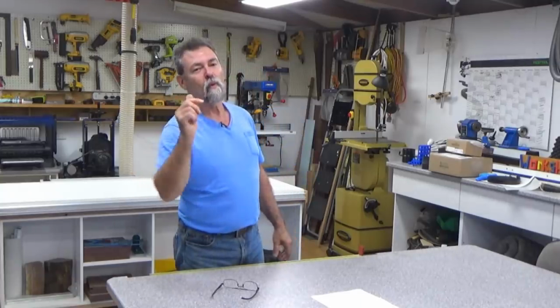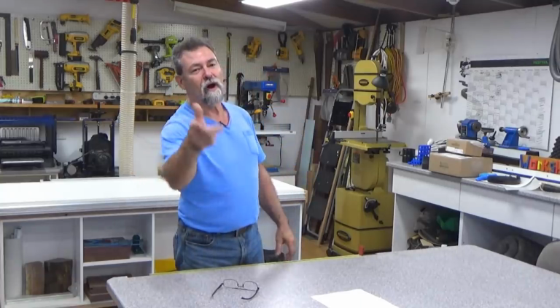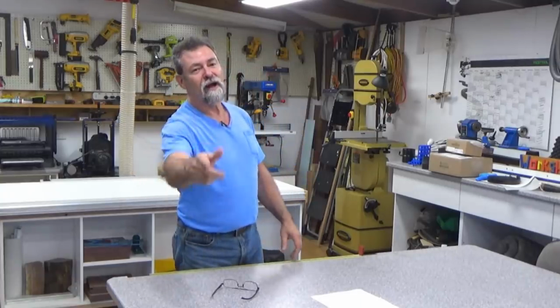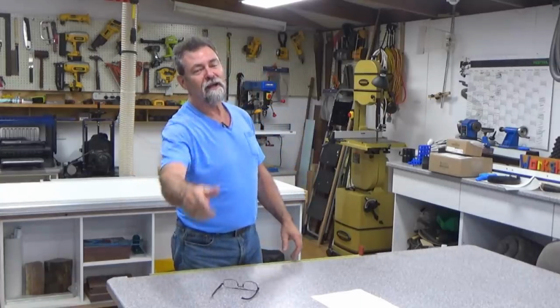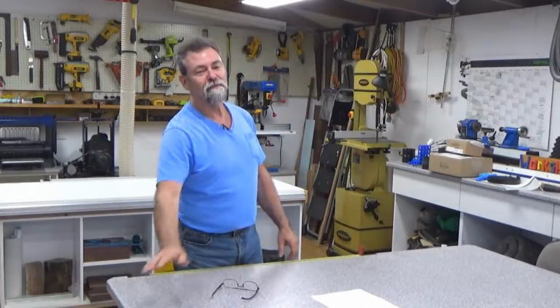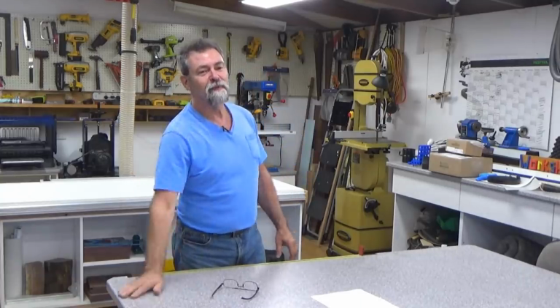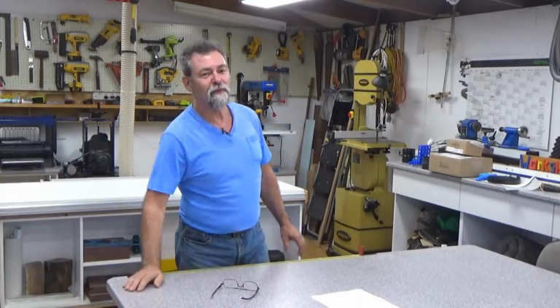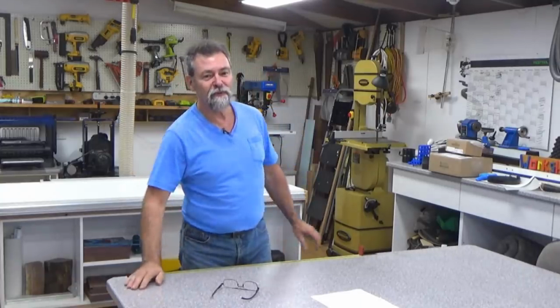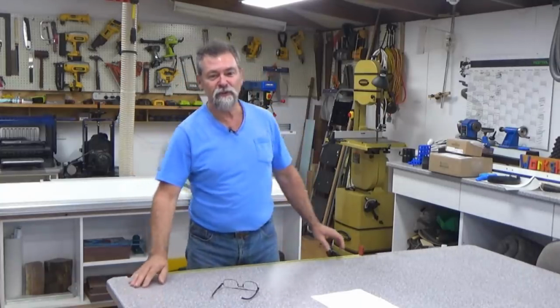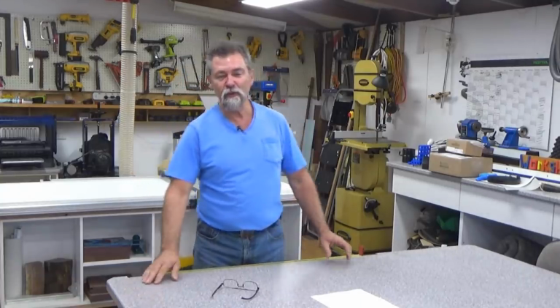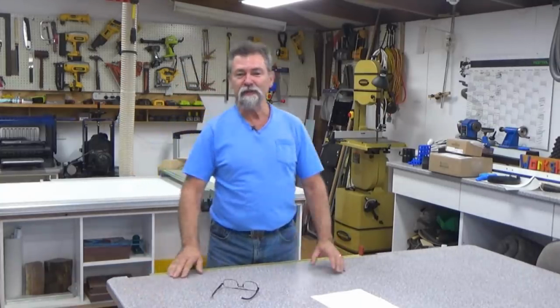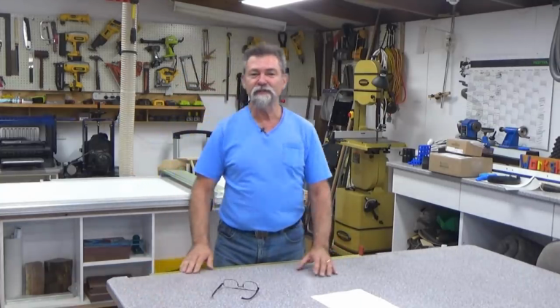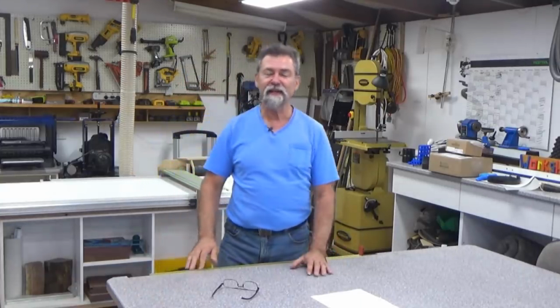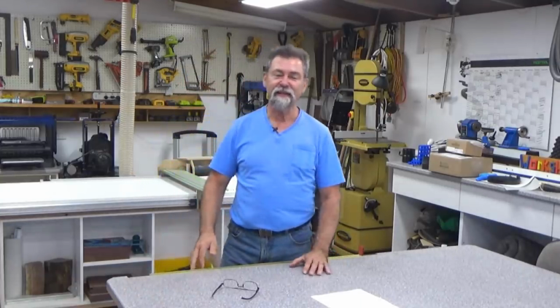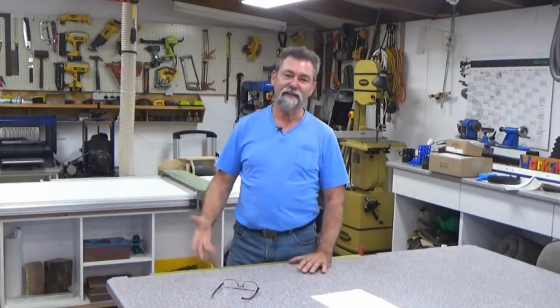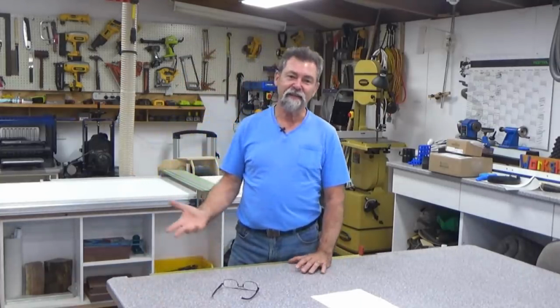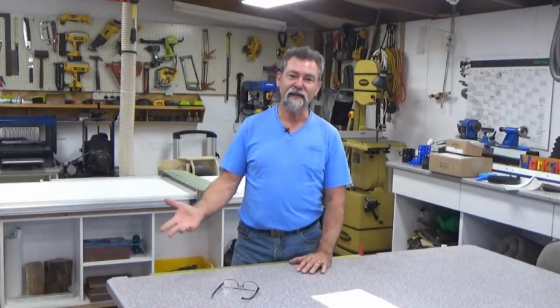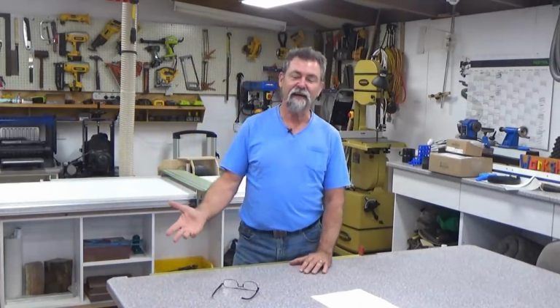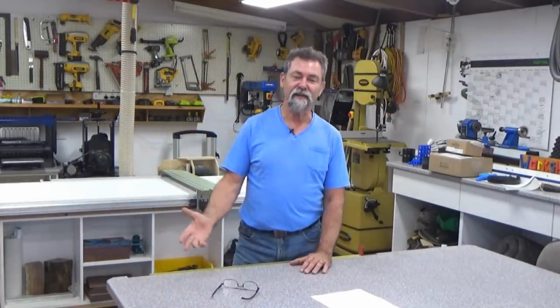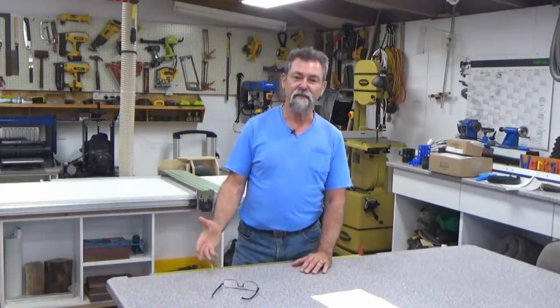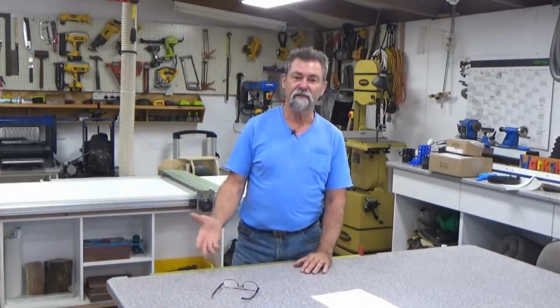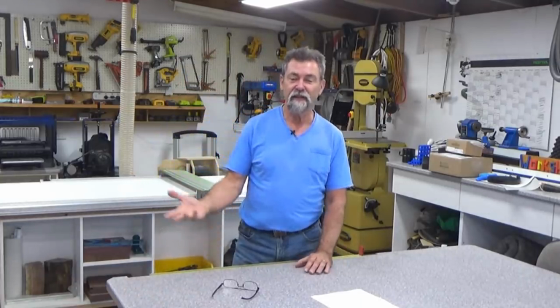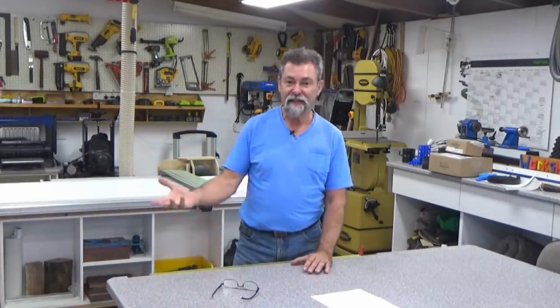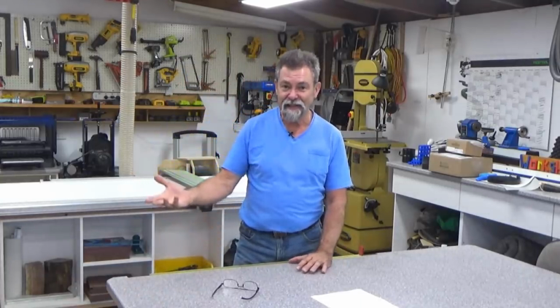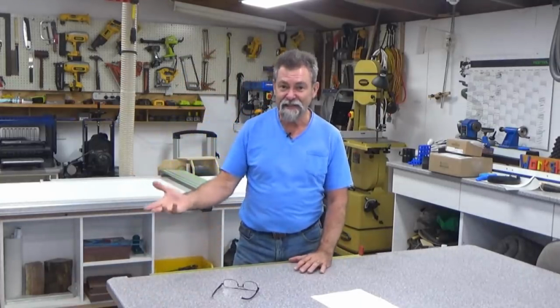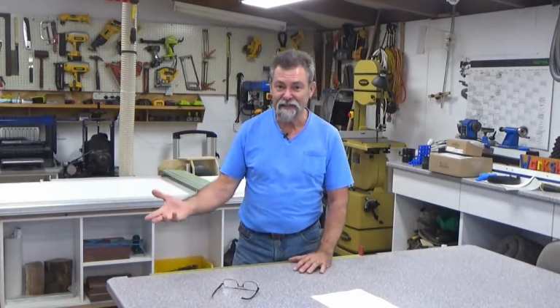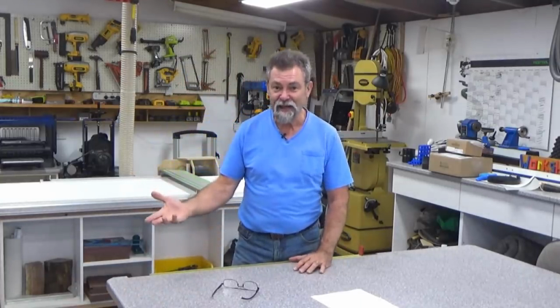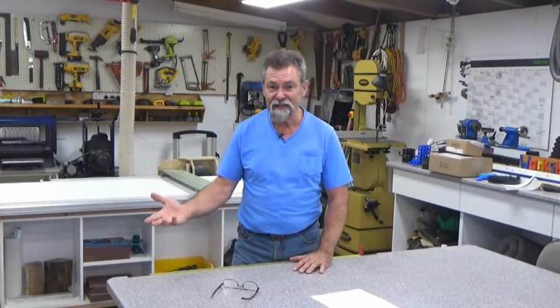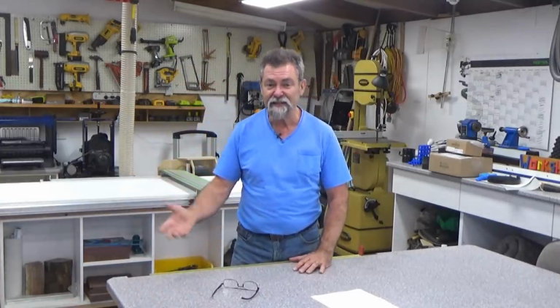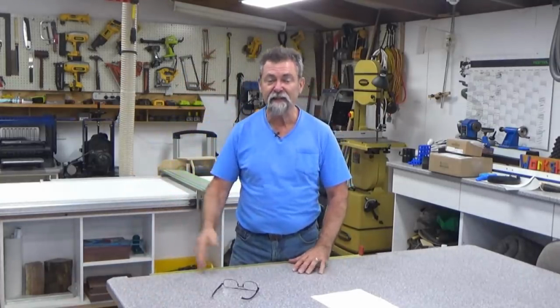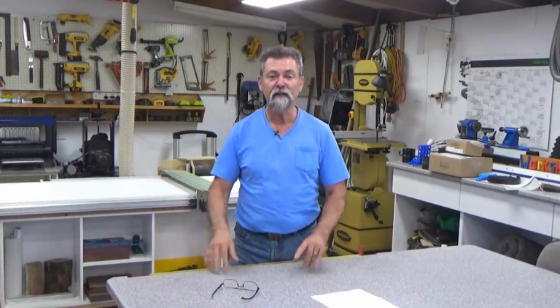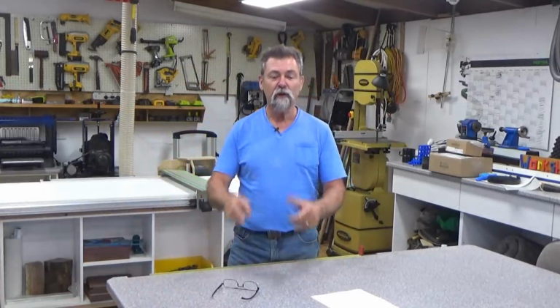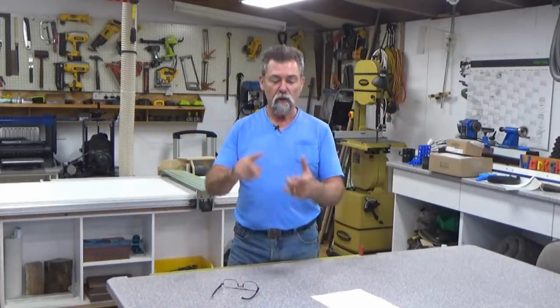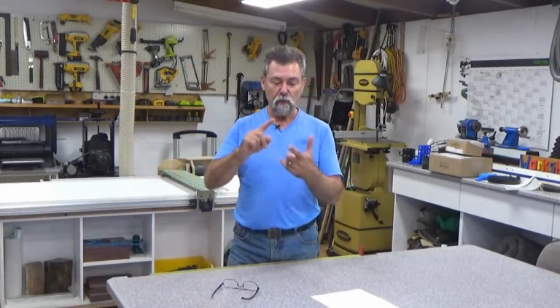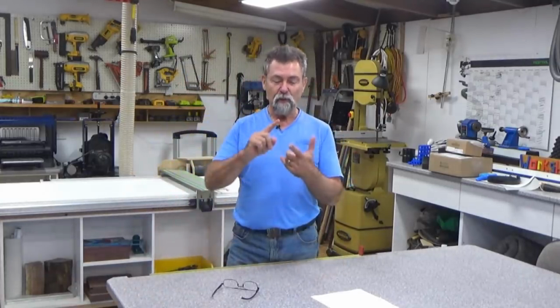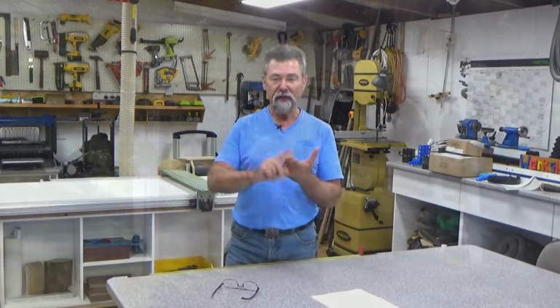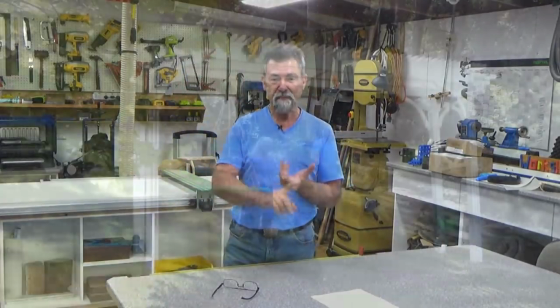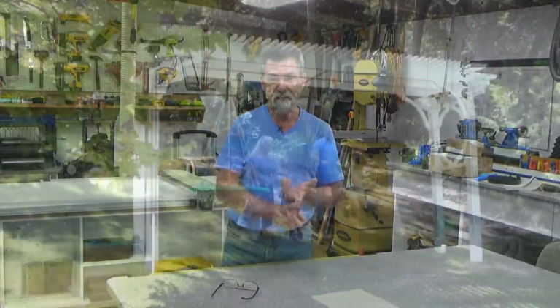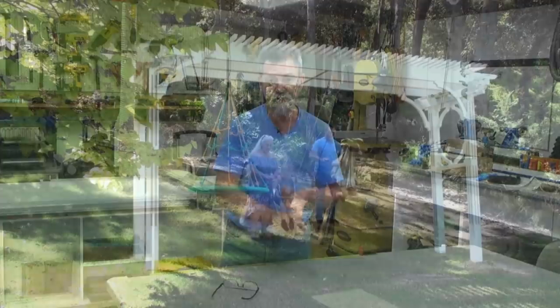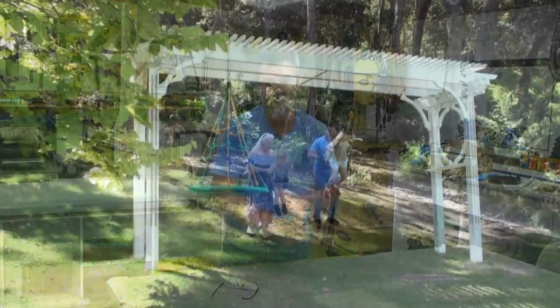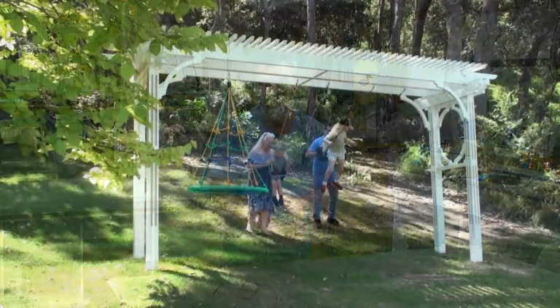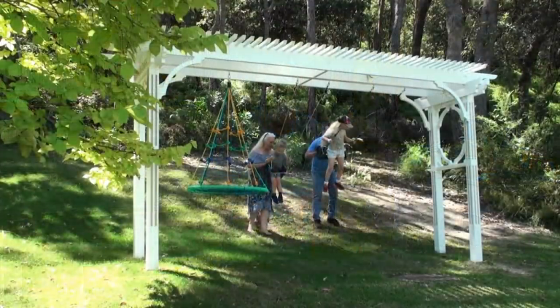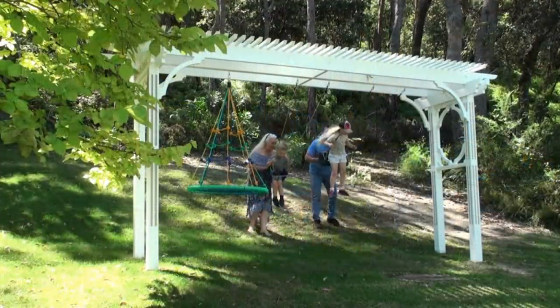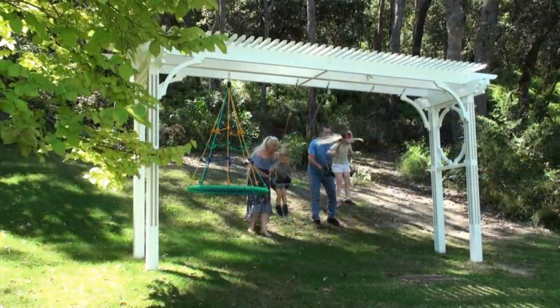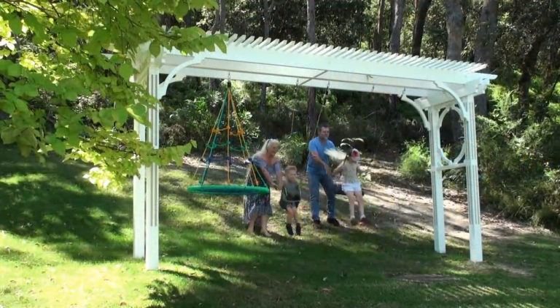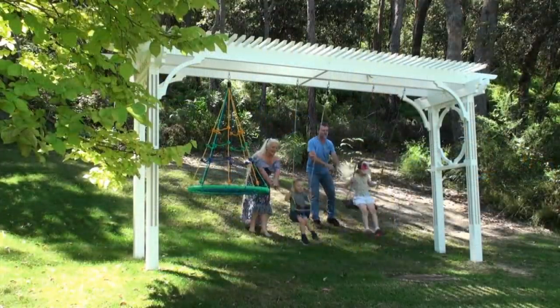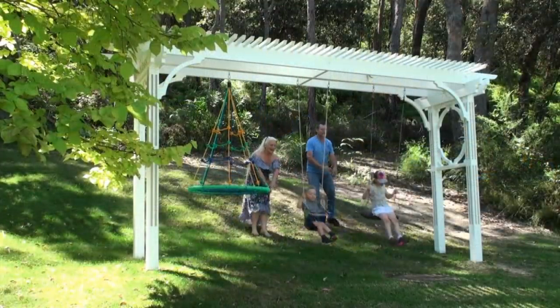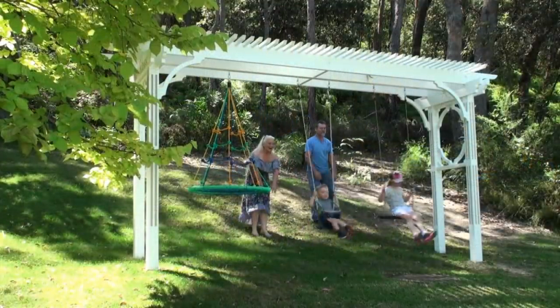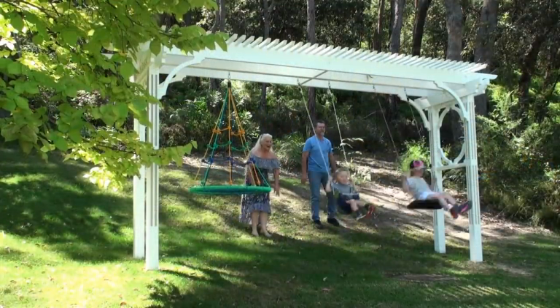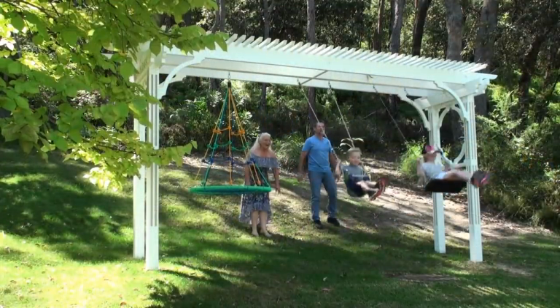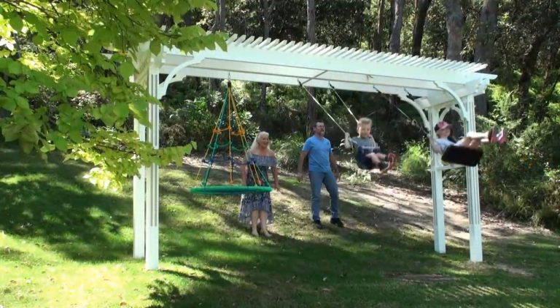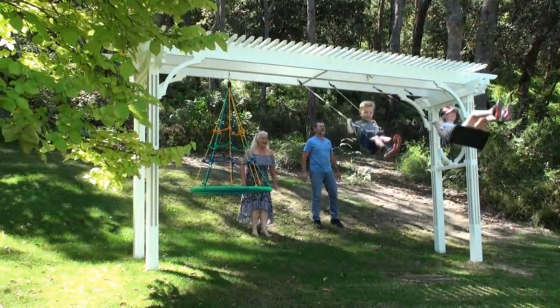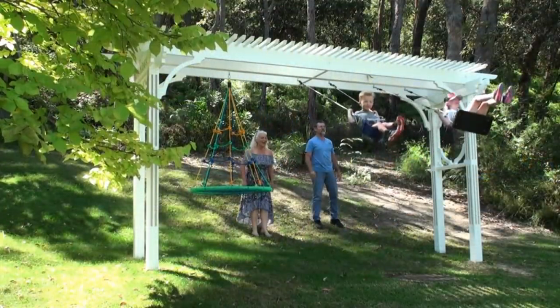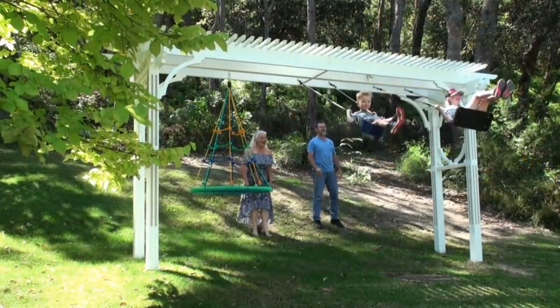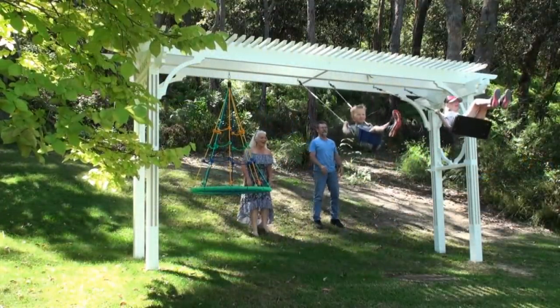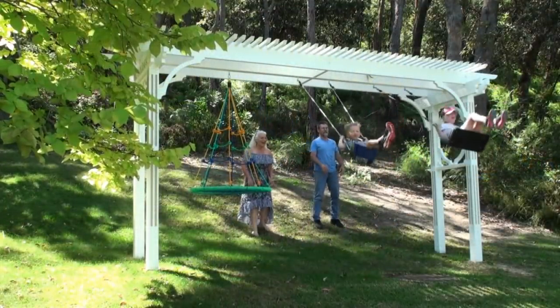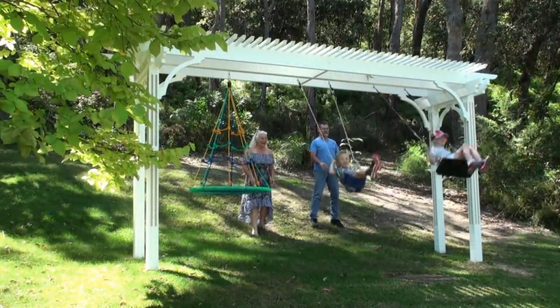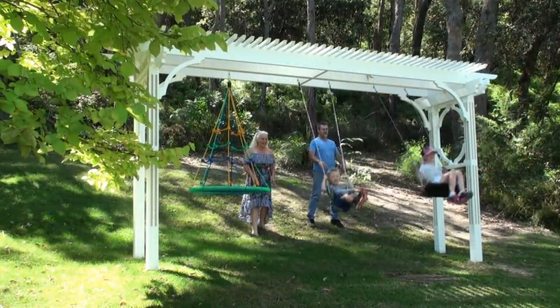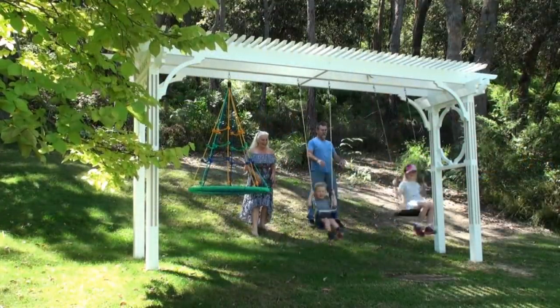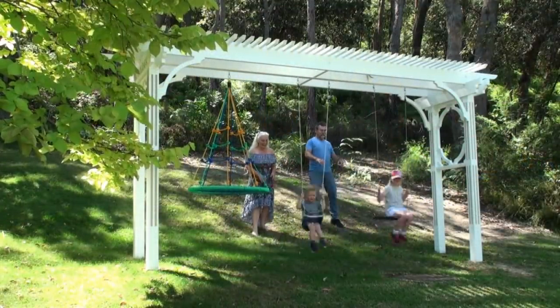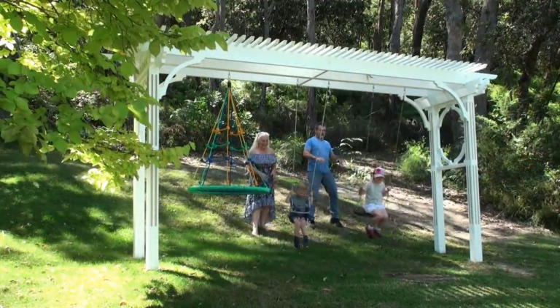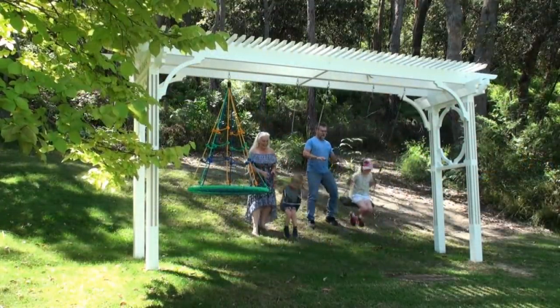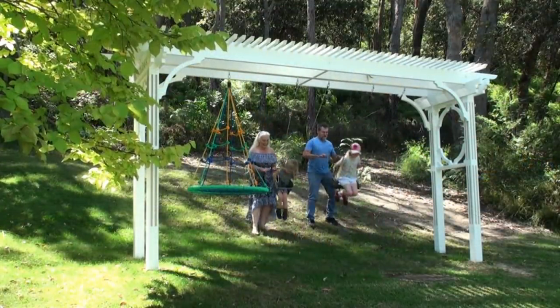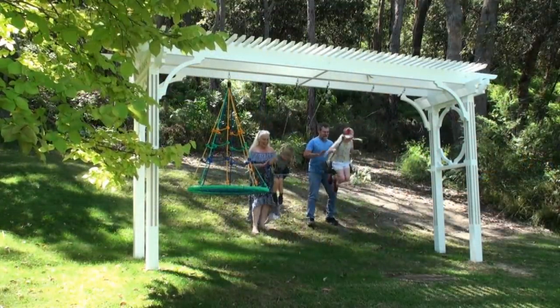Why build a swing set in the garden? Easy answer — we have grandchildren and they enjoy playing on swings.